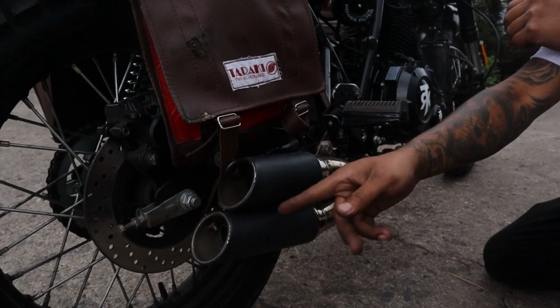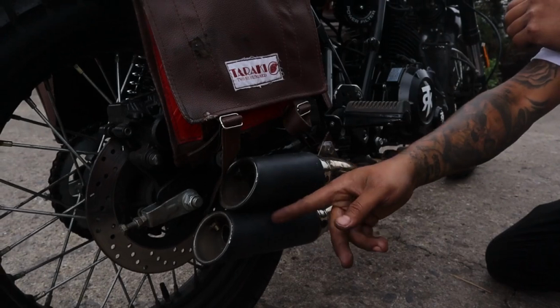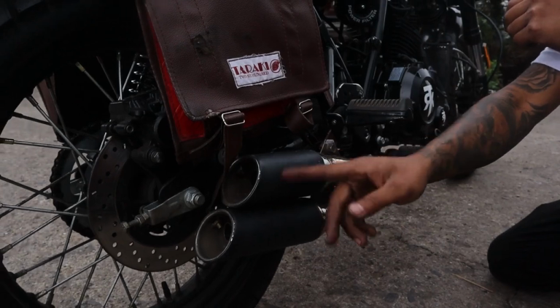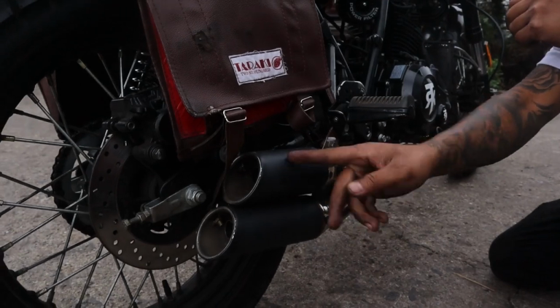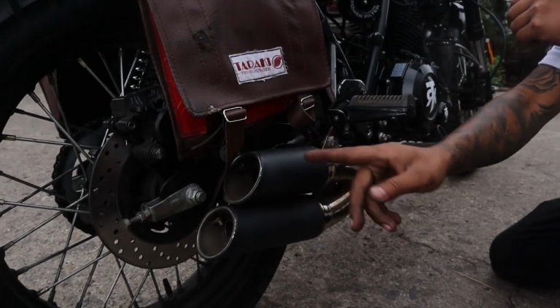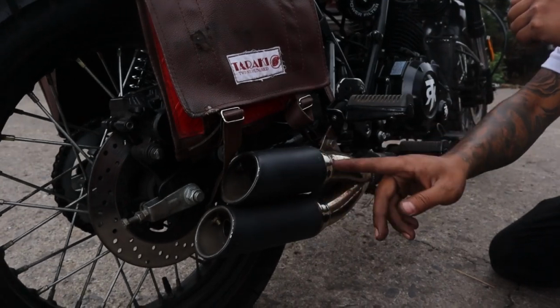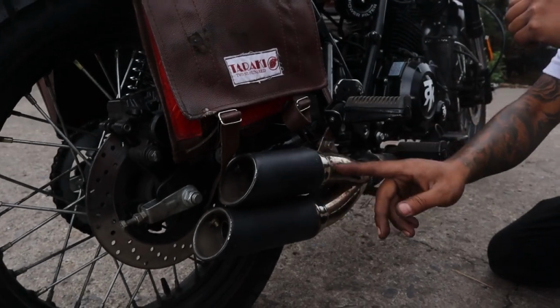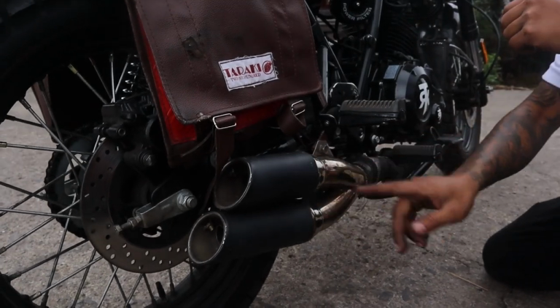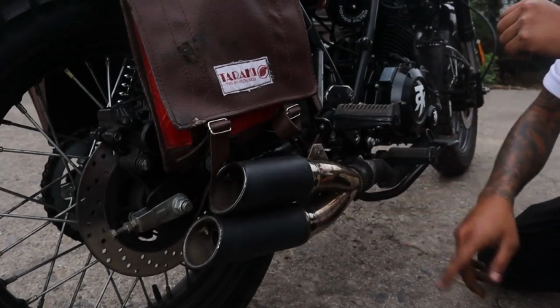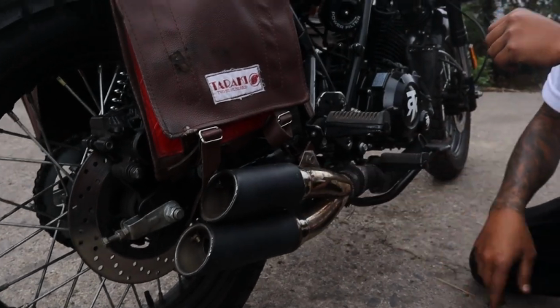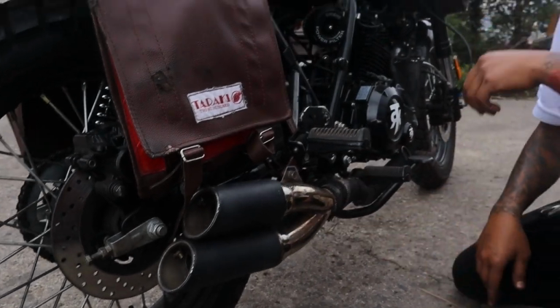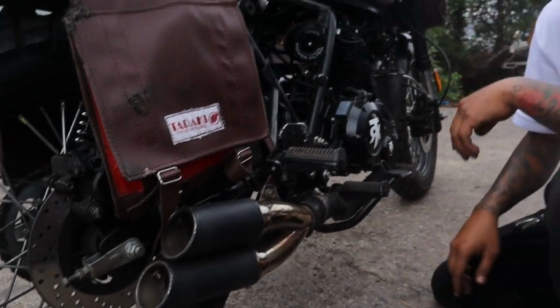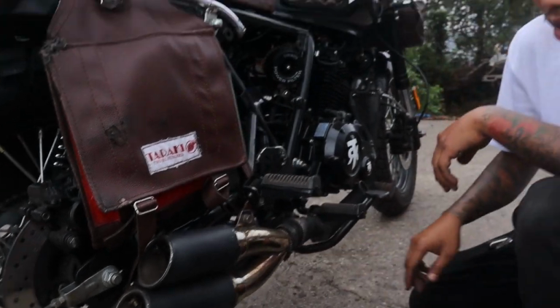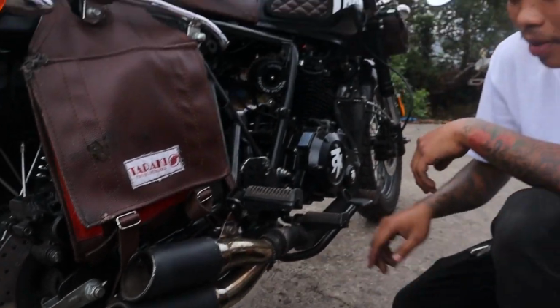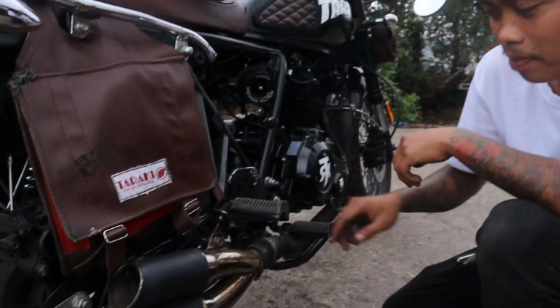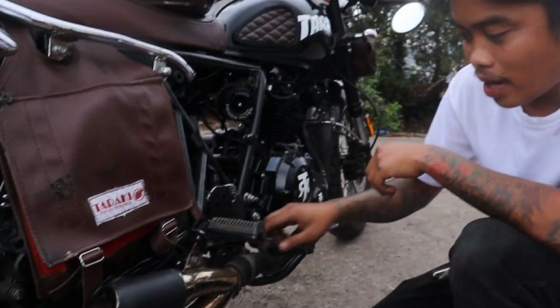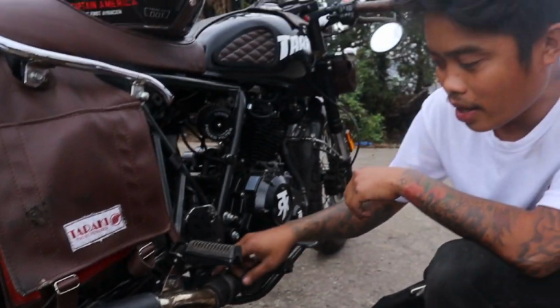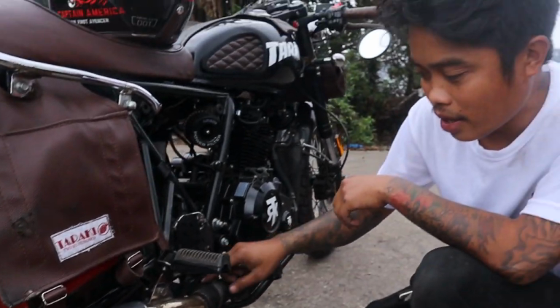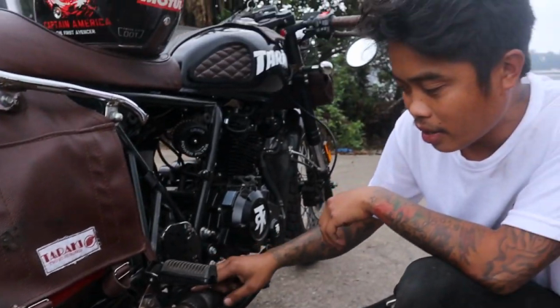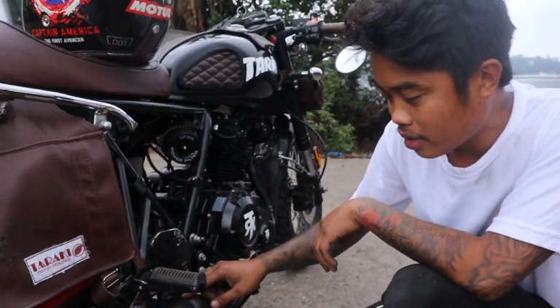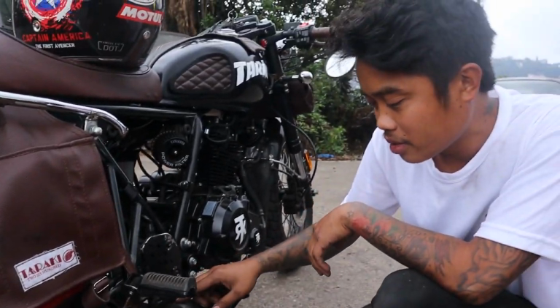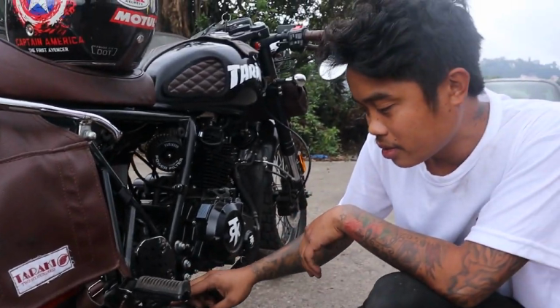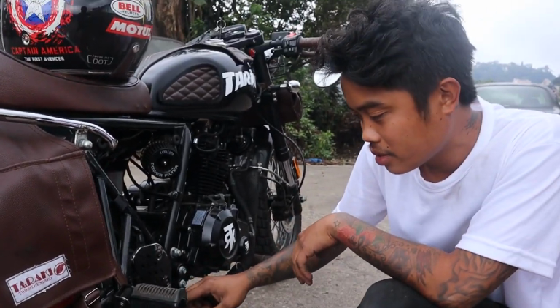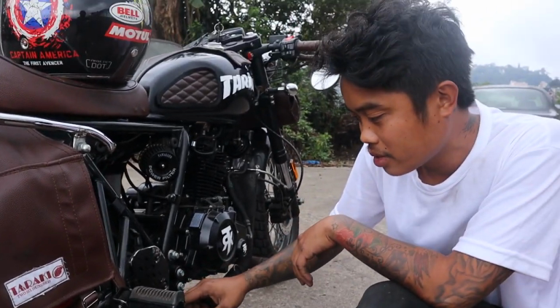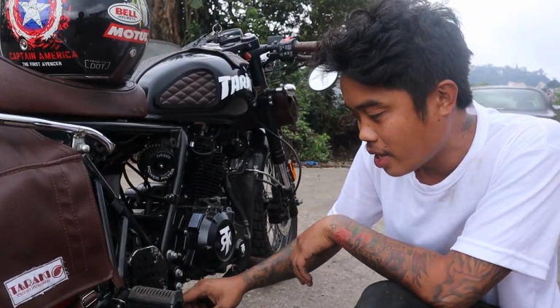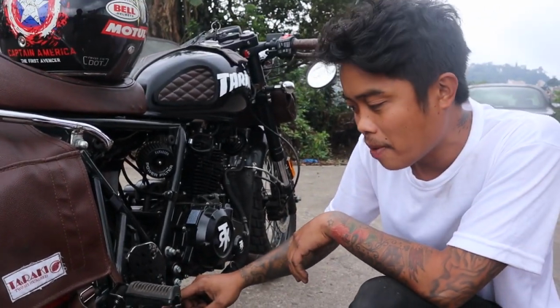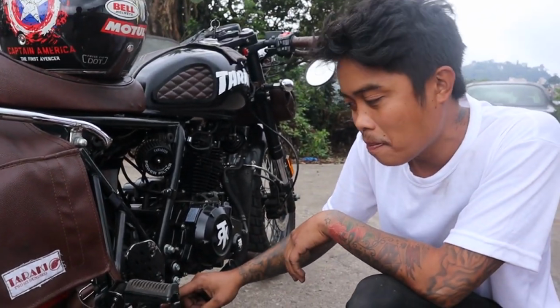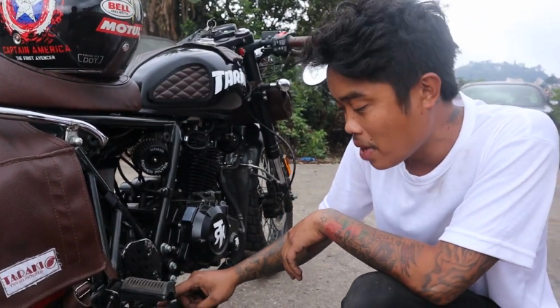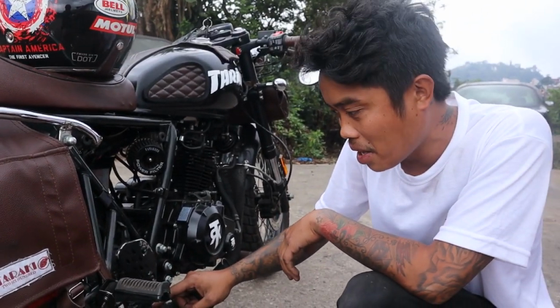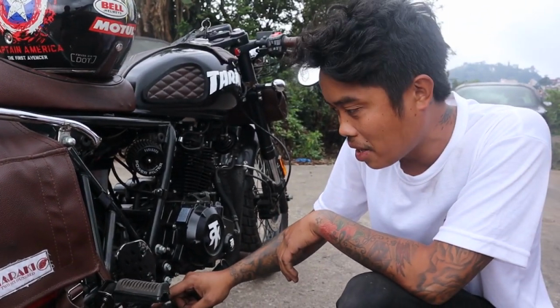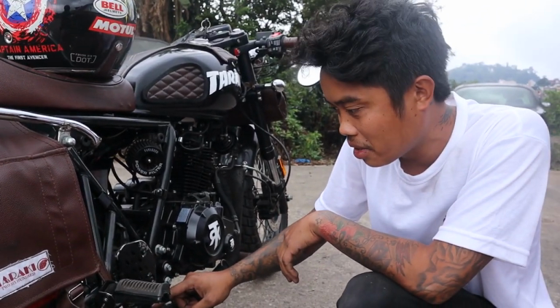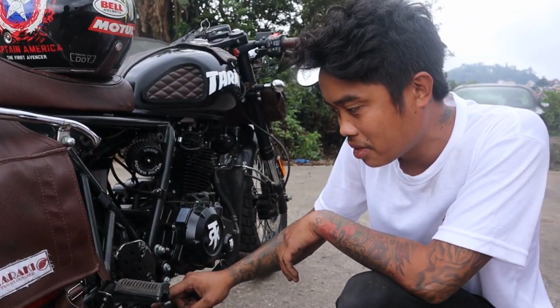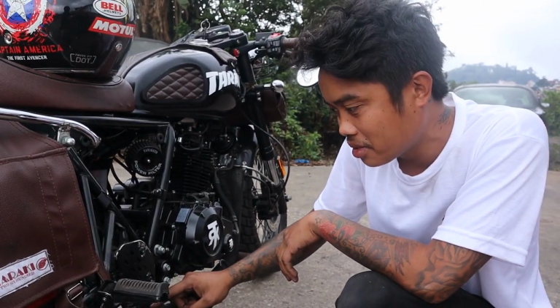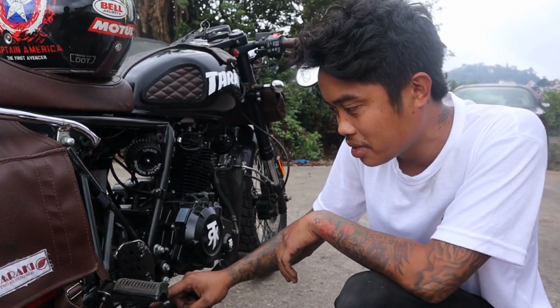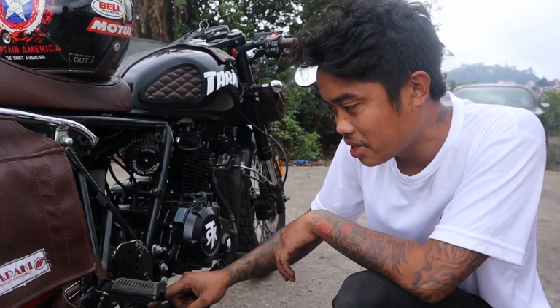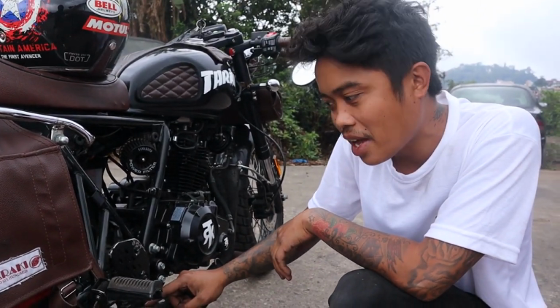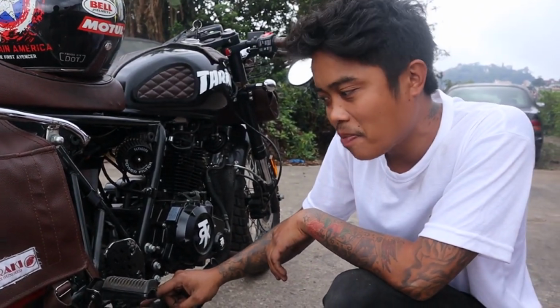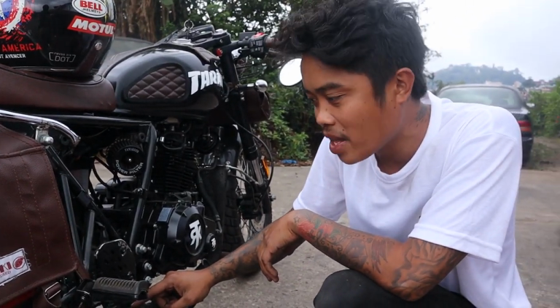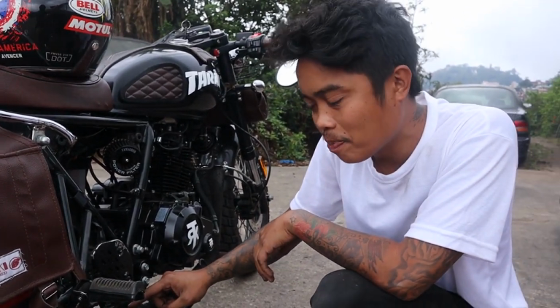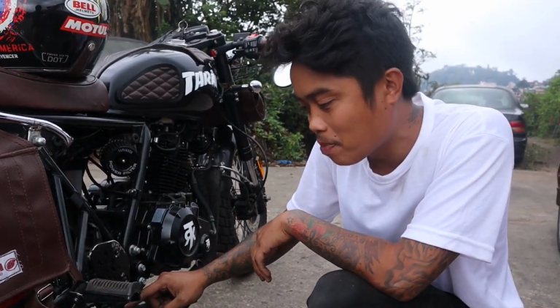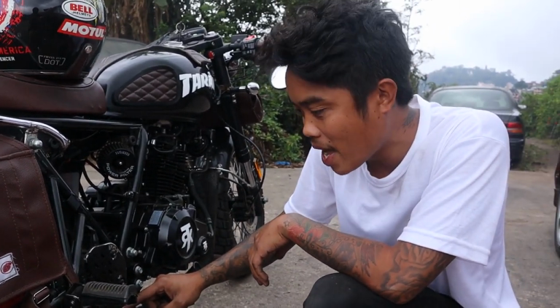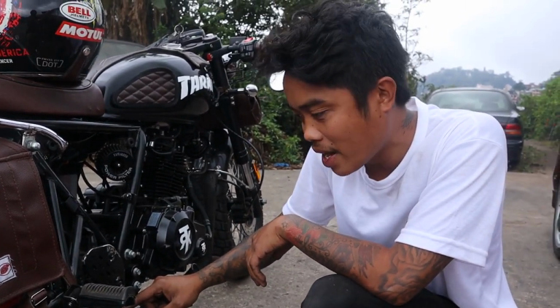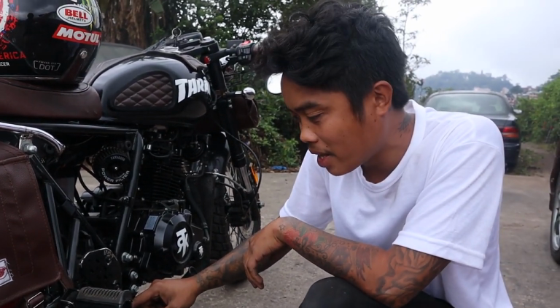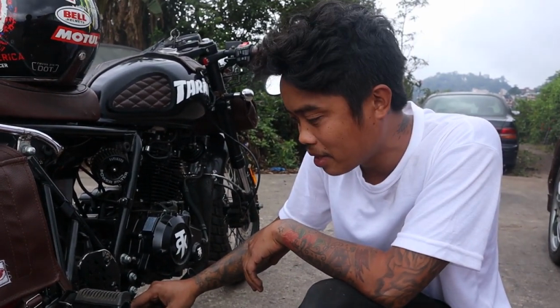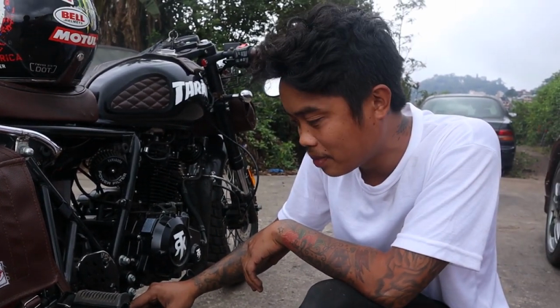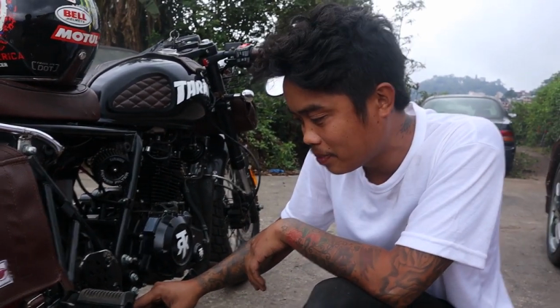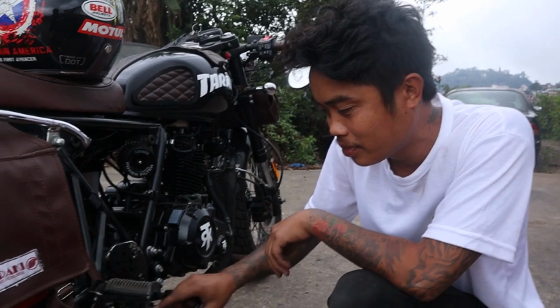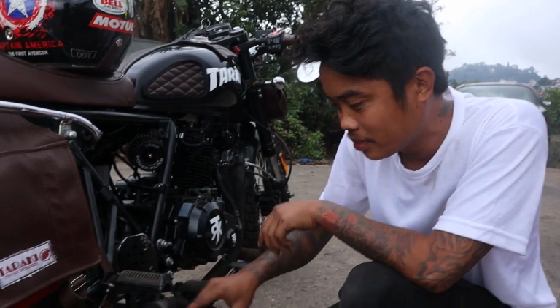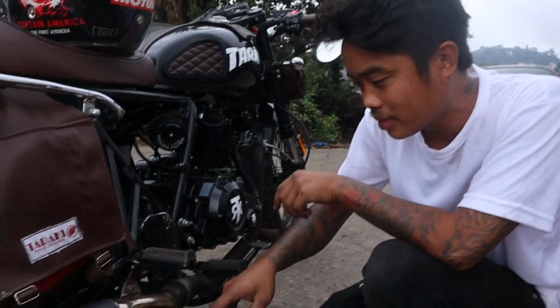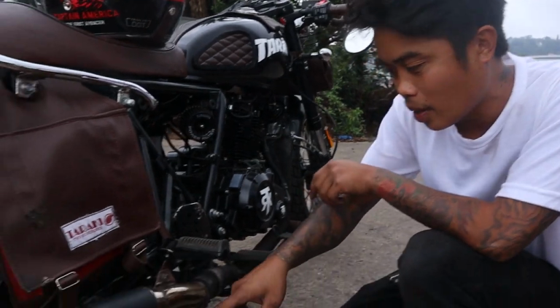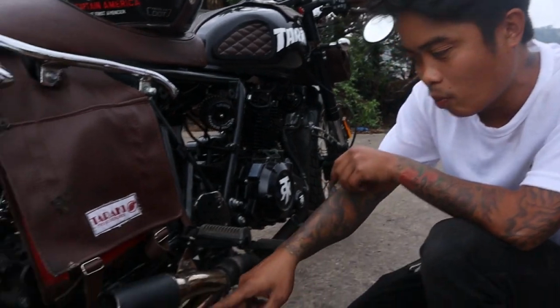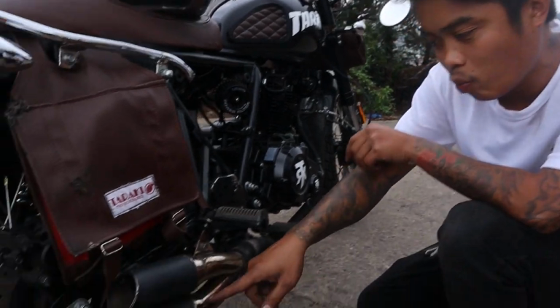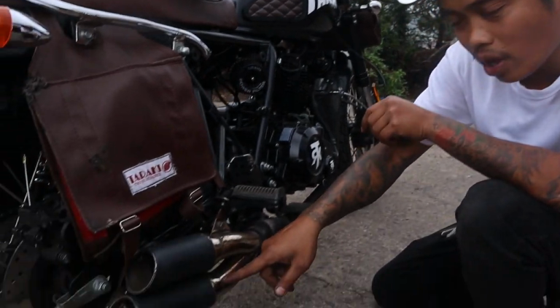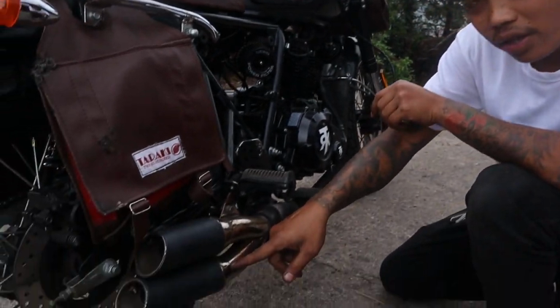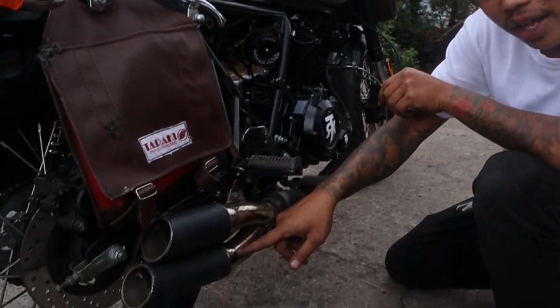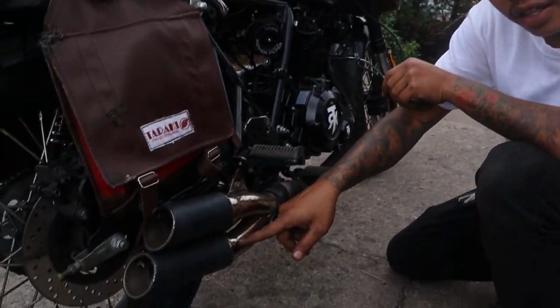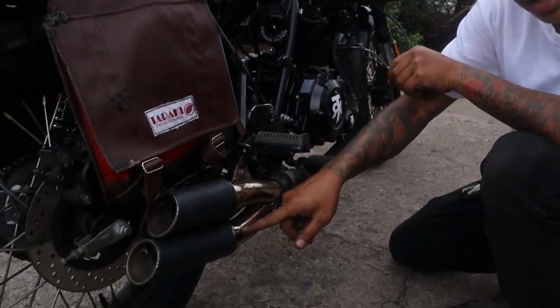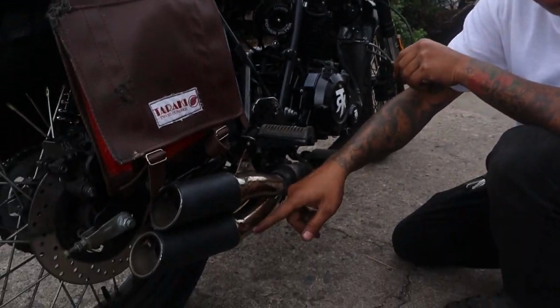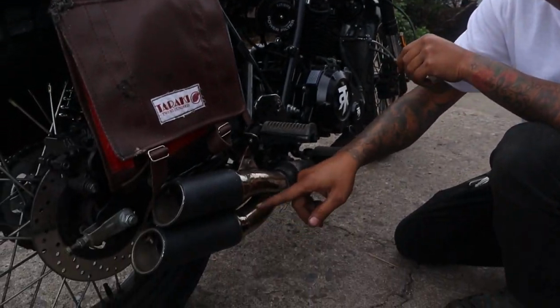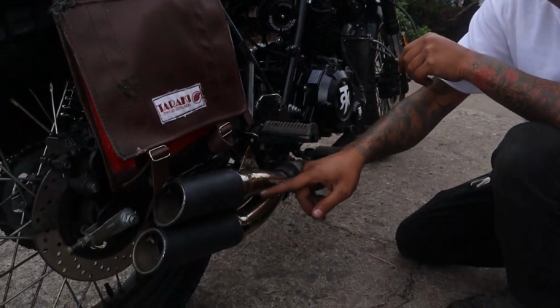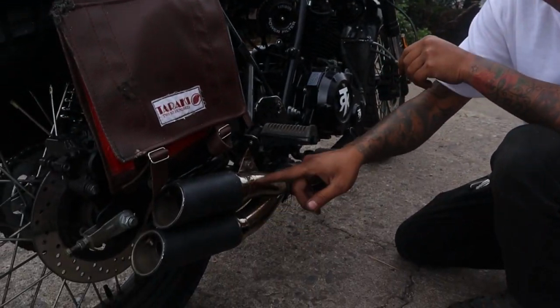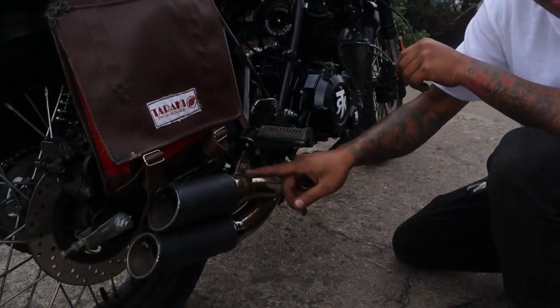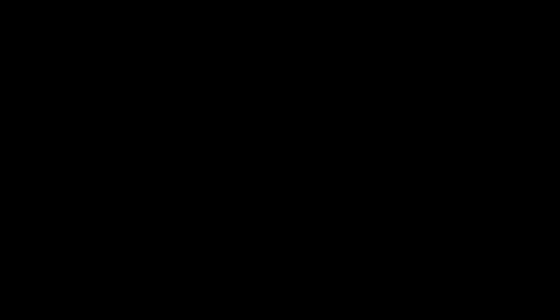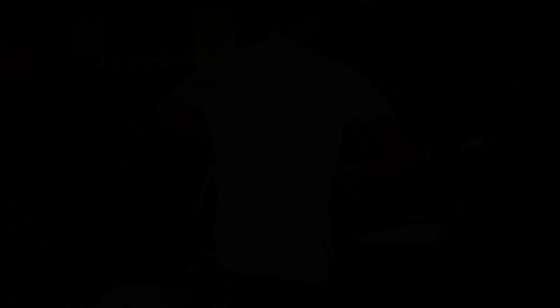Where did you buy it? I buy it. I've made it. I'm not buying it — I've welded it, as you can see.